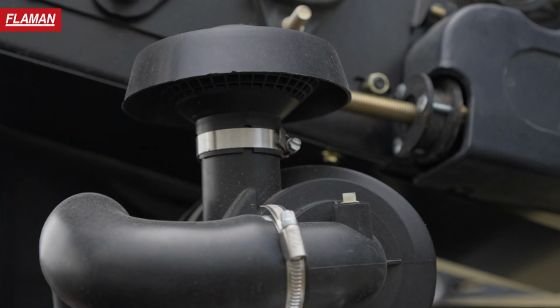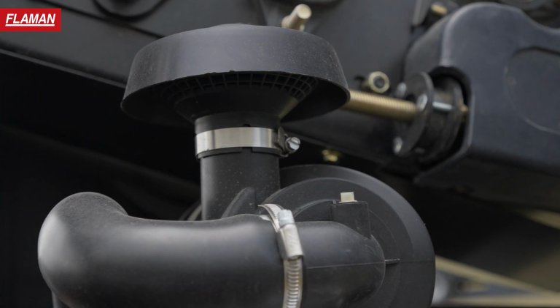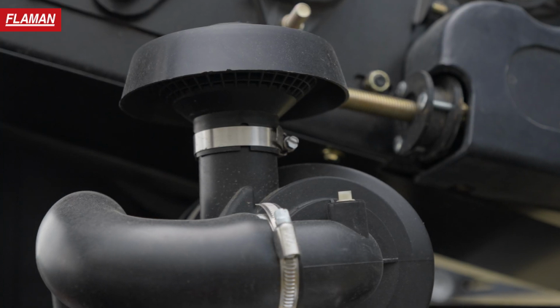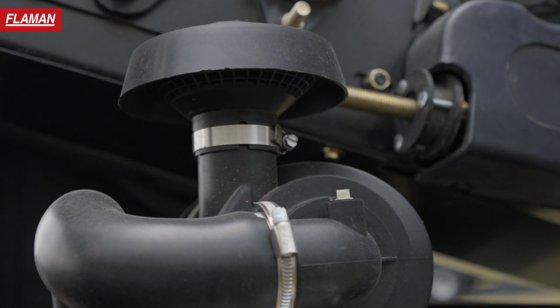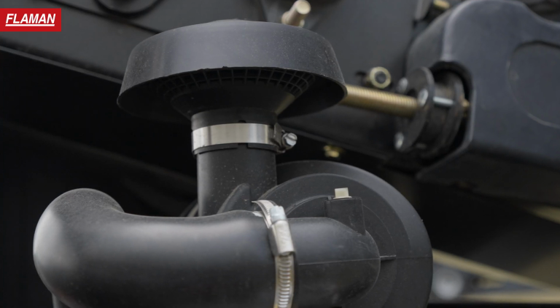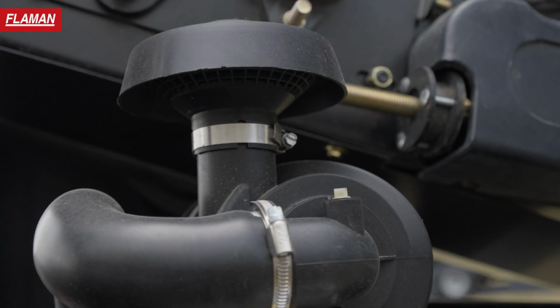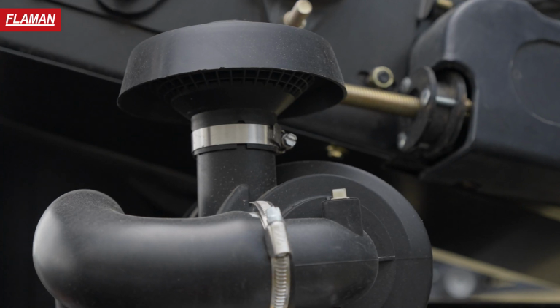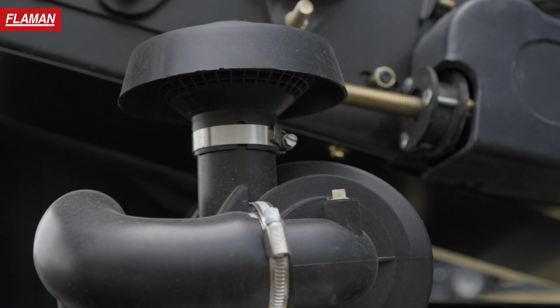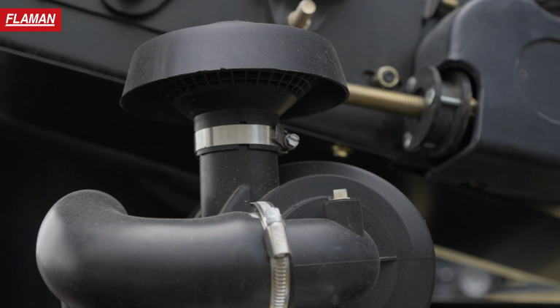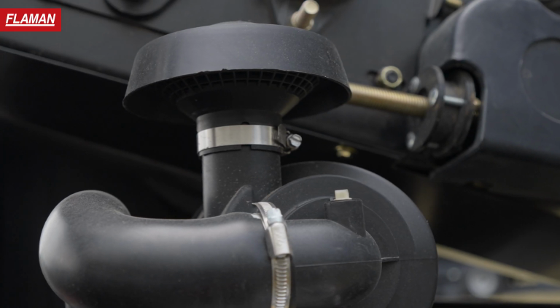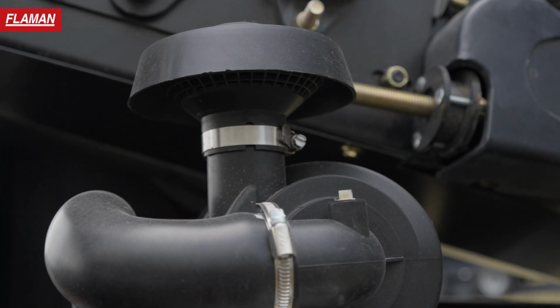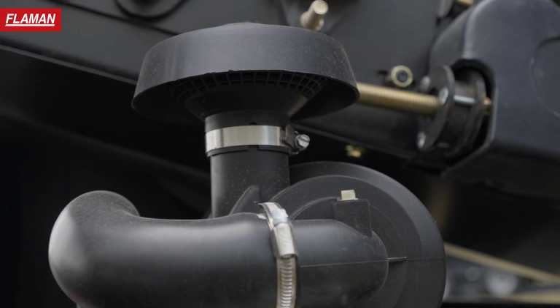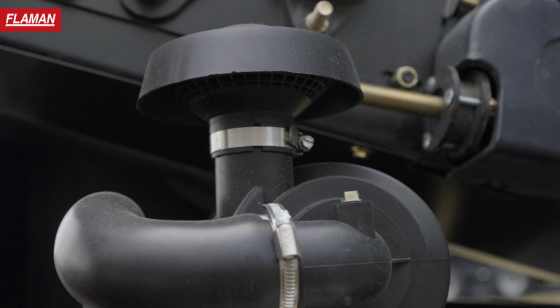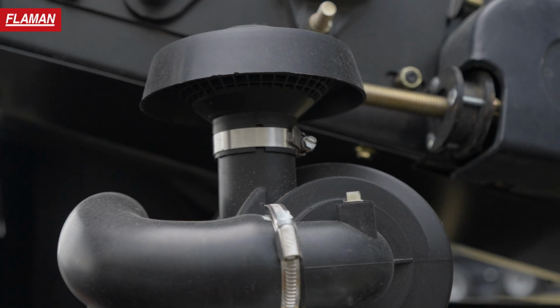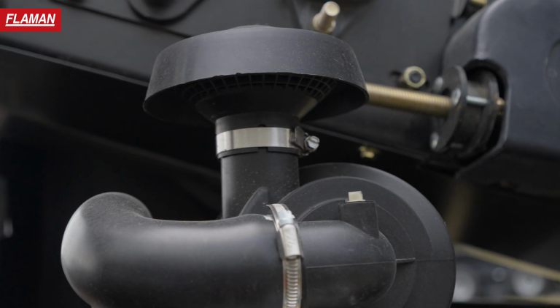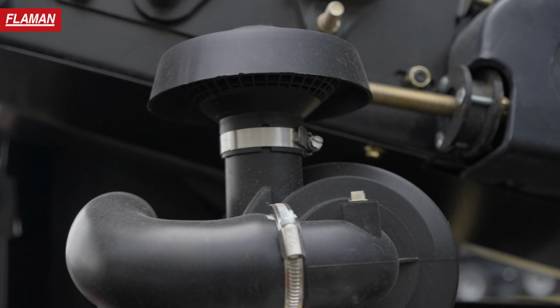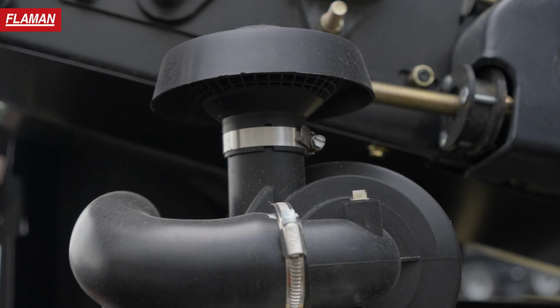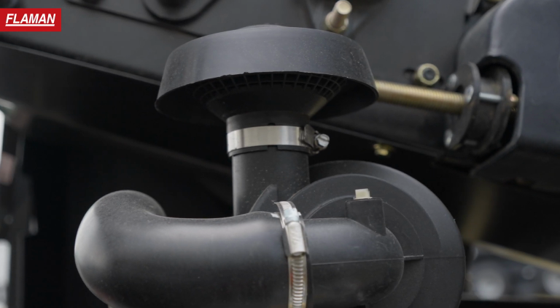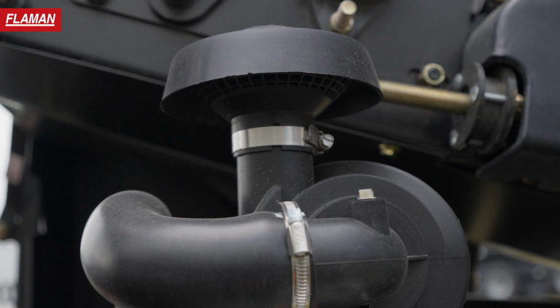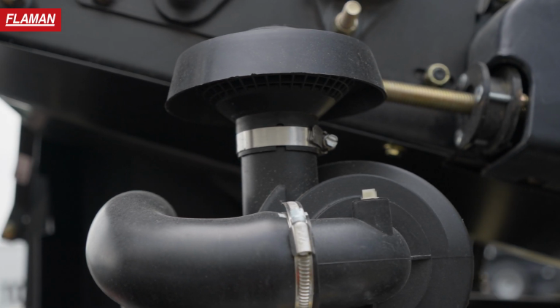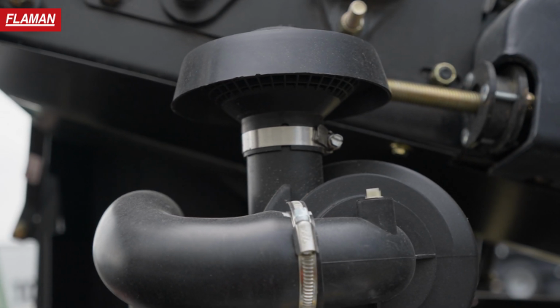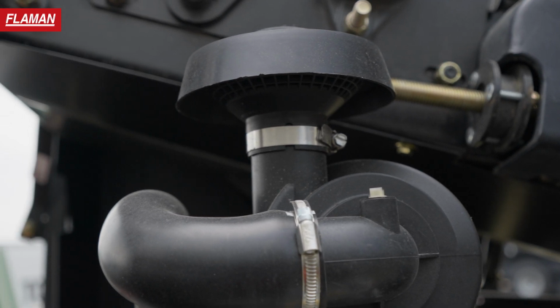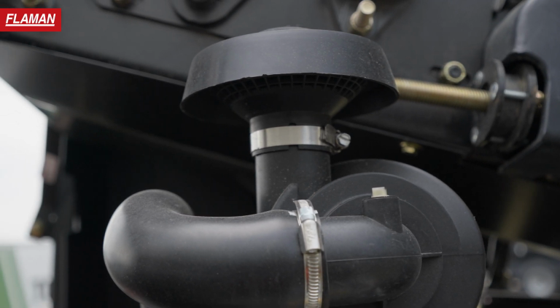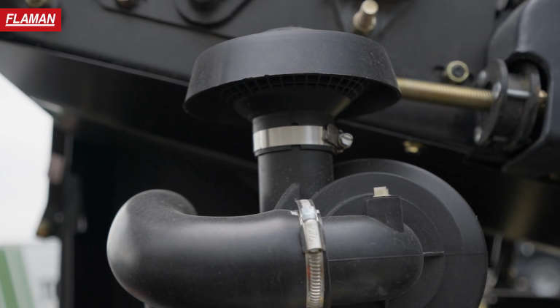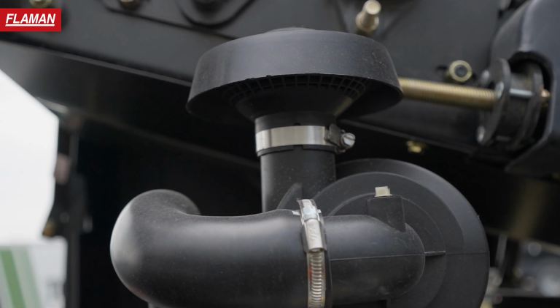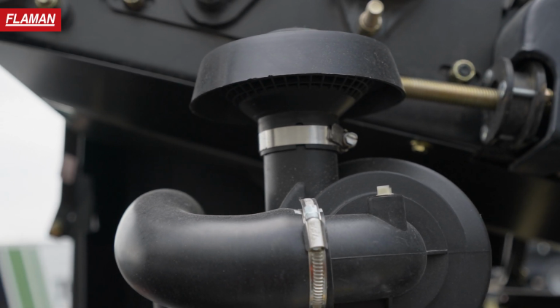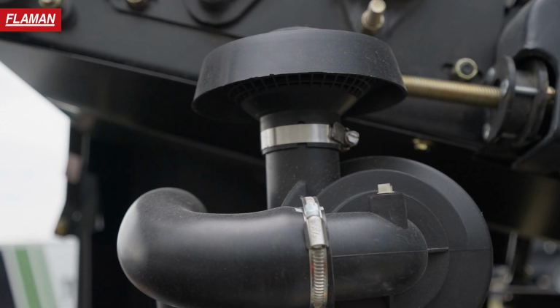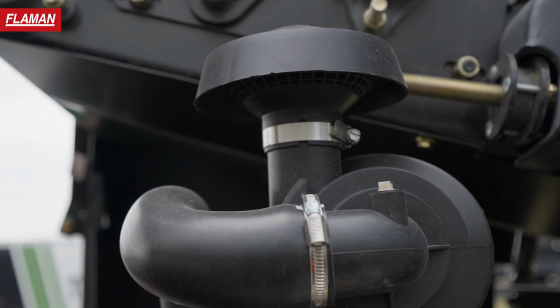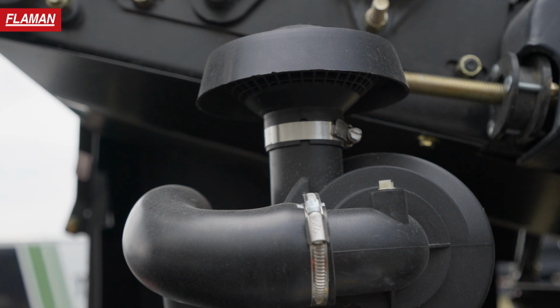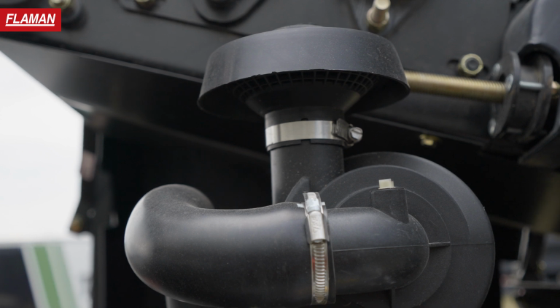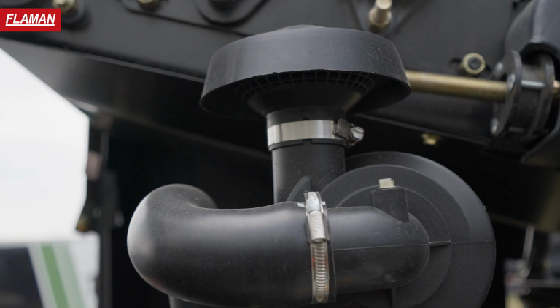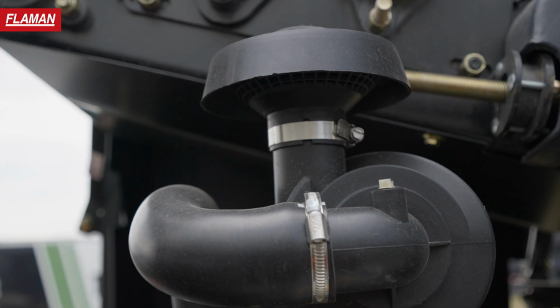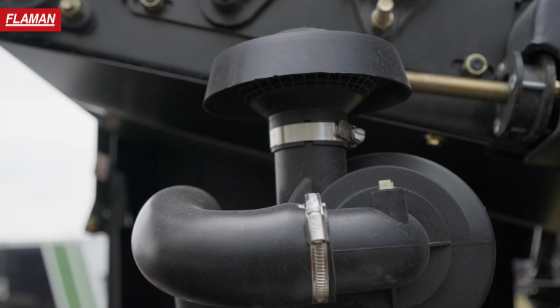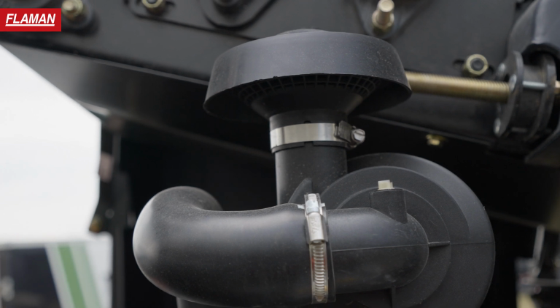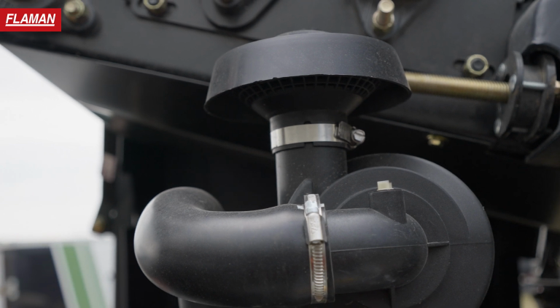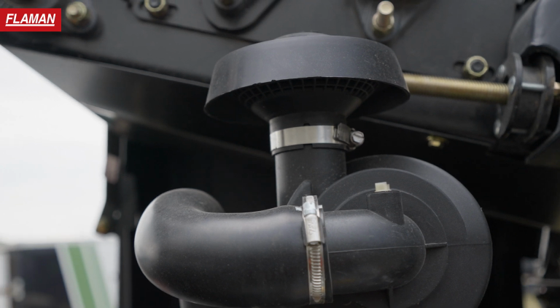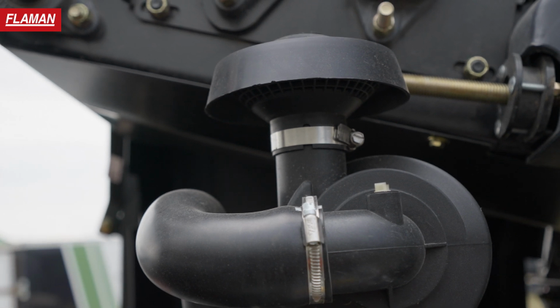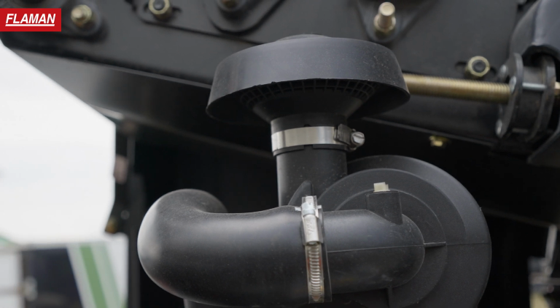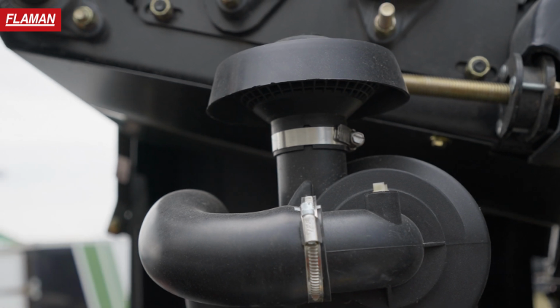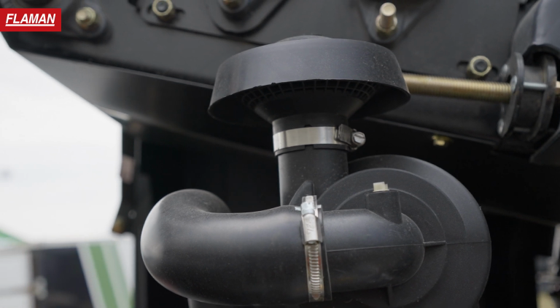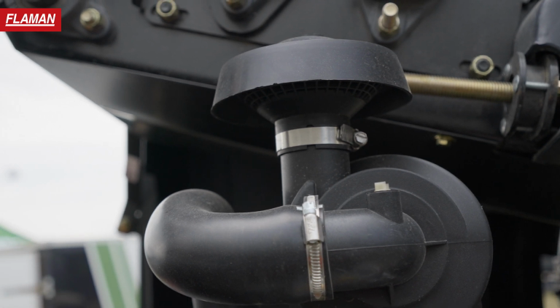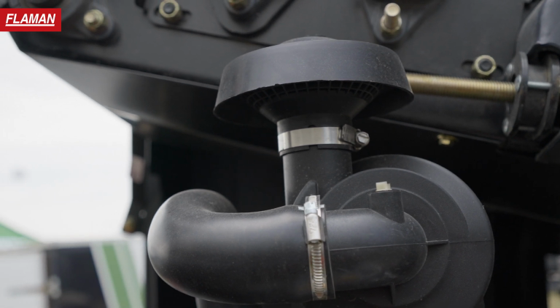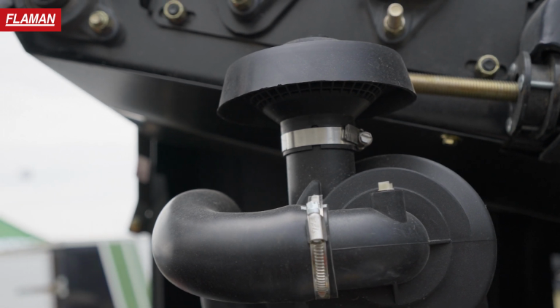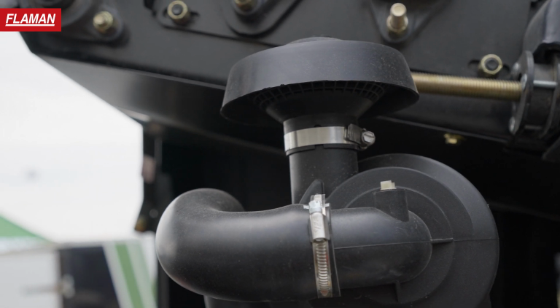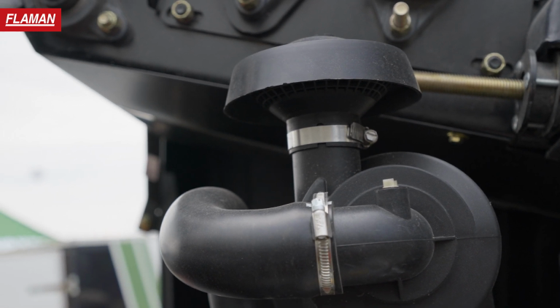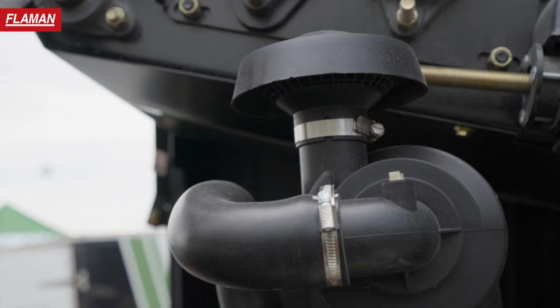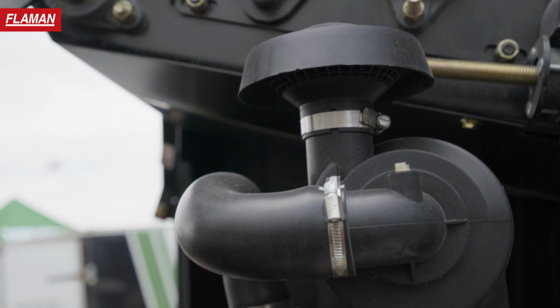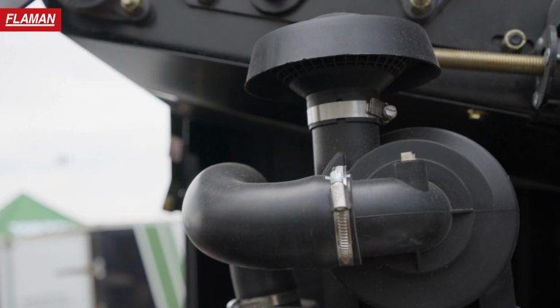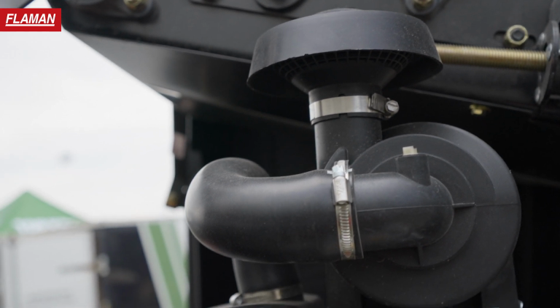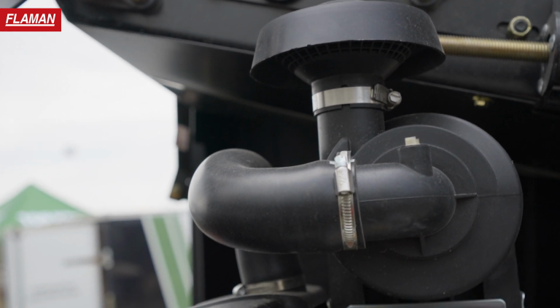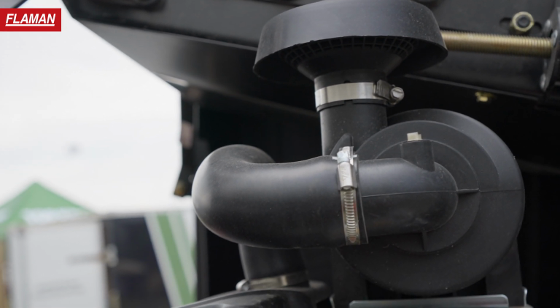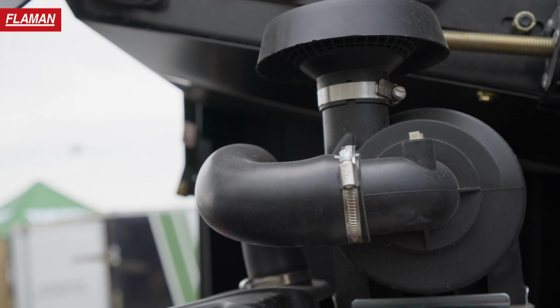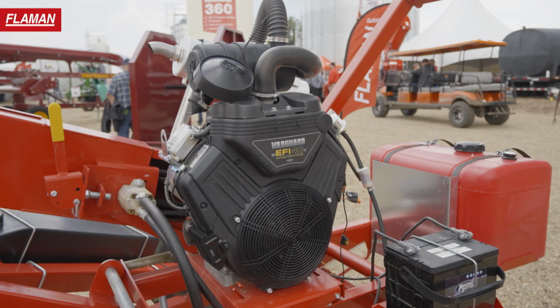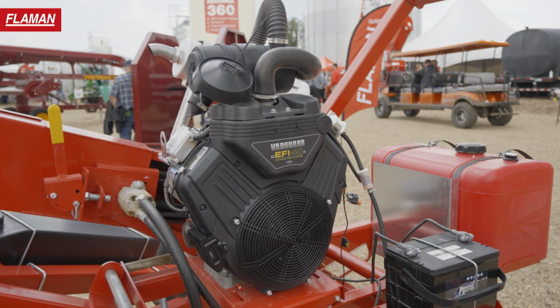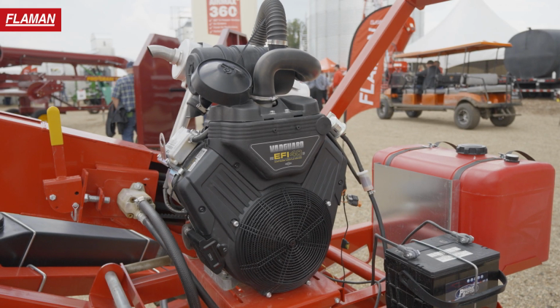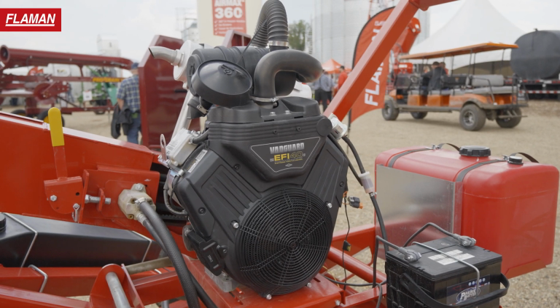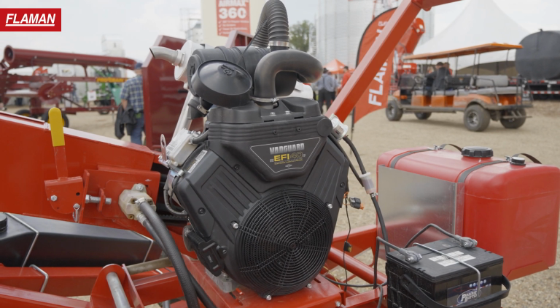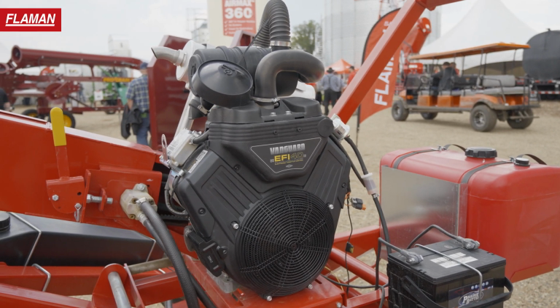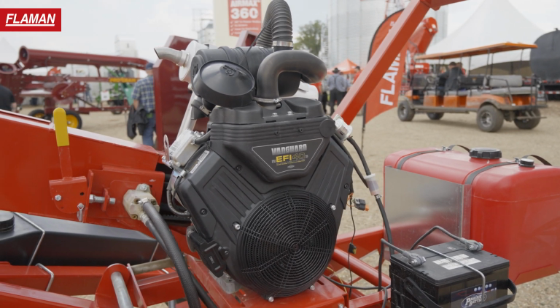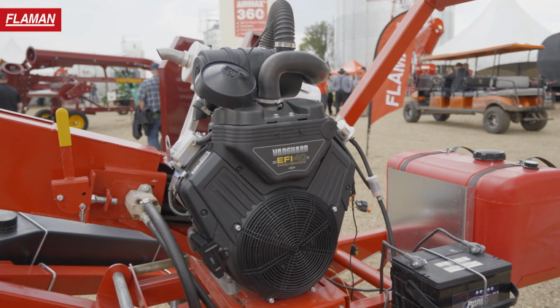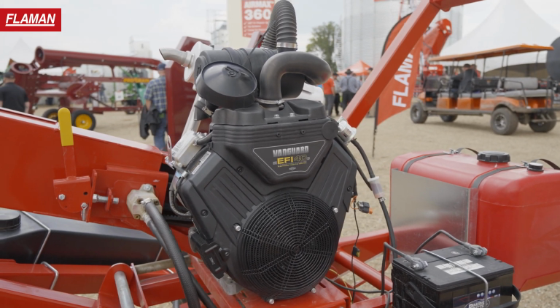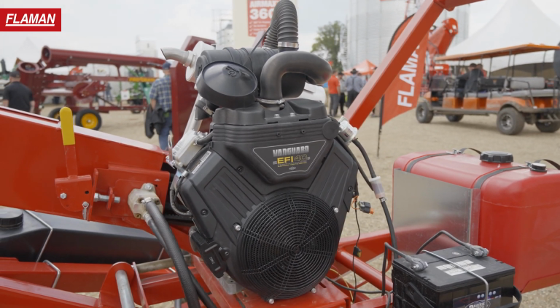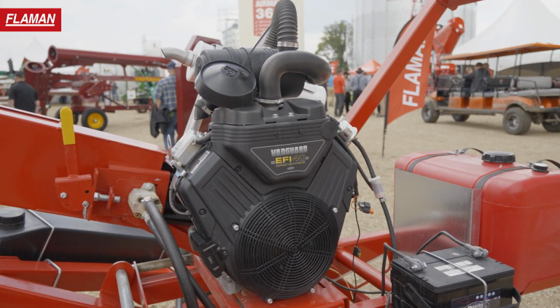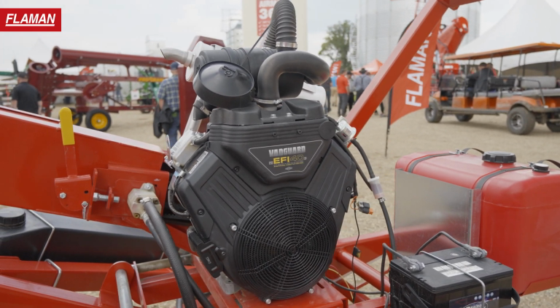You've got the optional kit for the winterization so you can recirculate the air. It's got 993 cc's on it, so lots of horsepower.